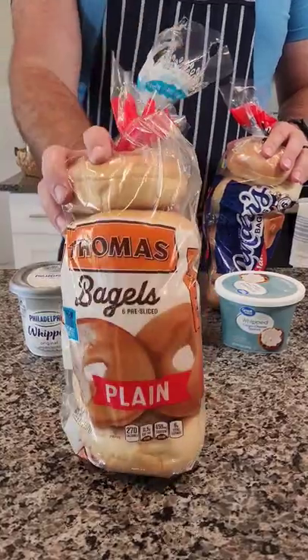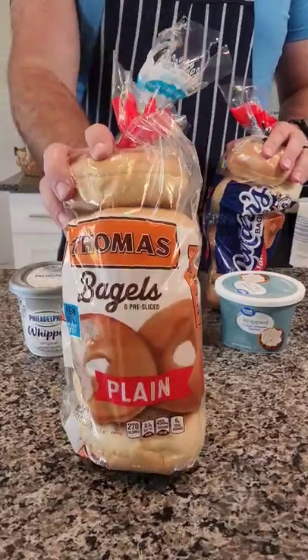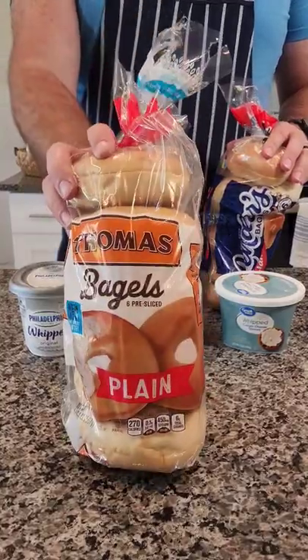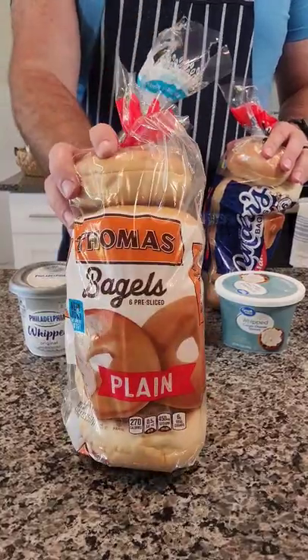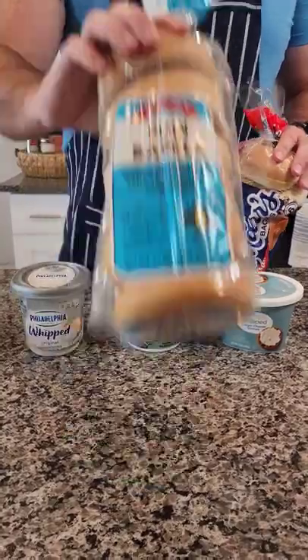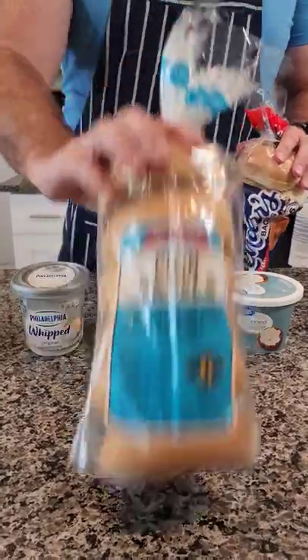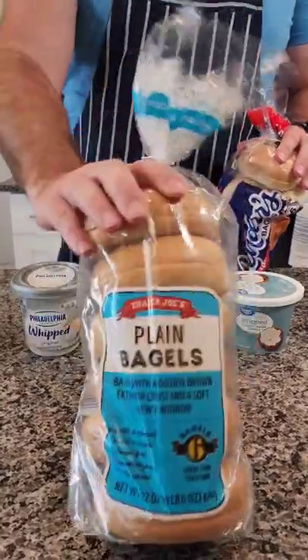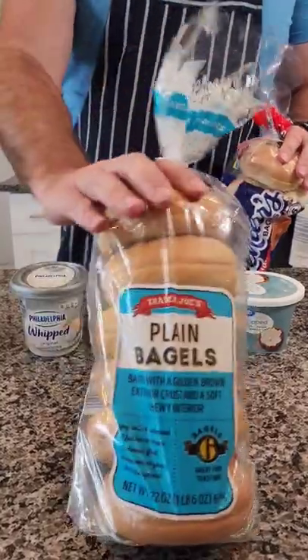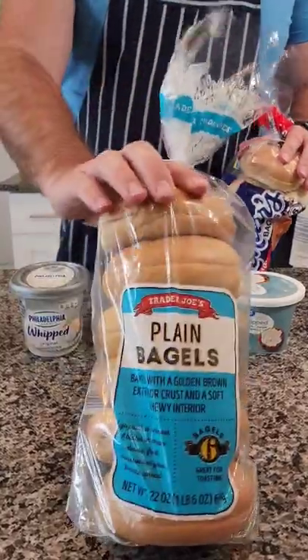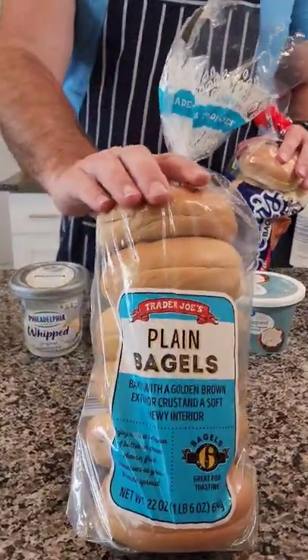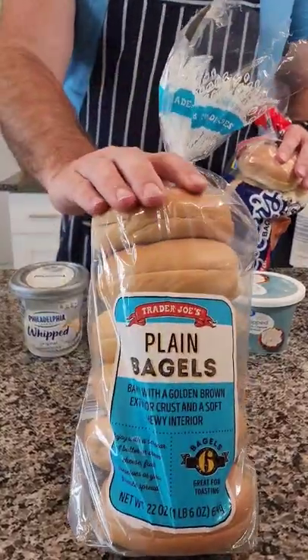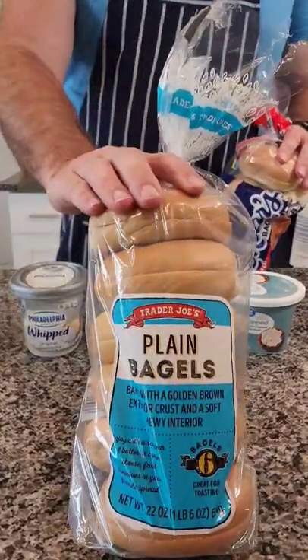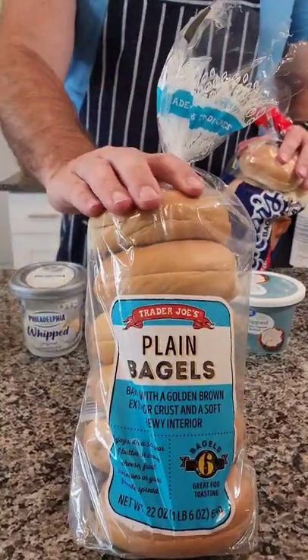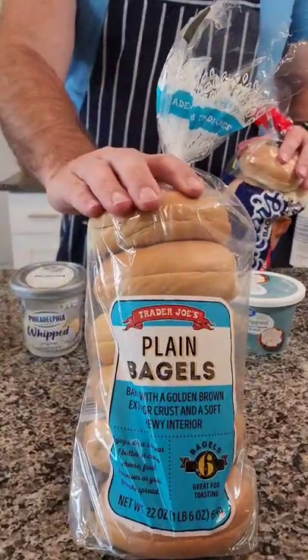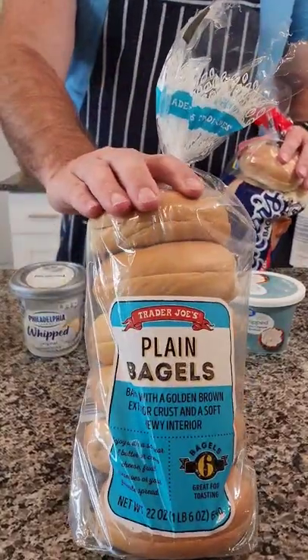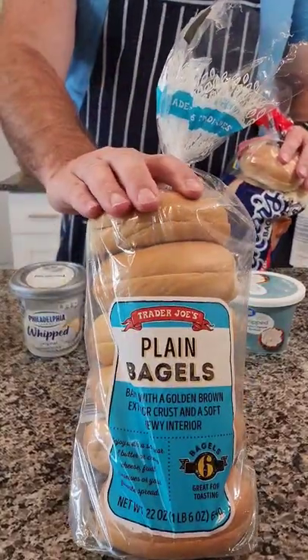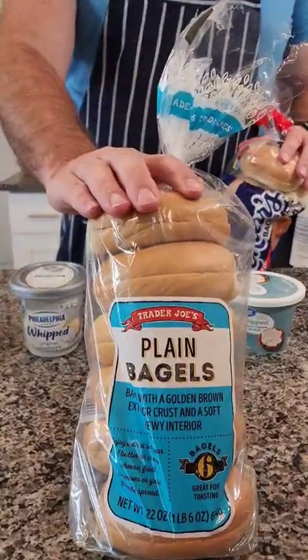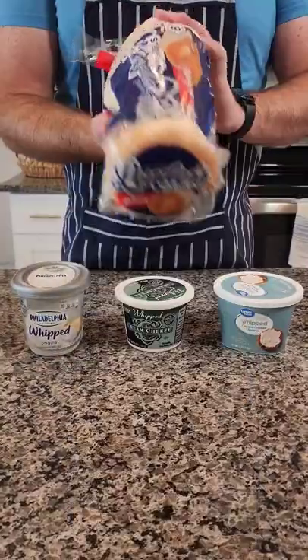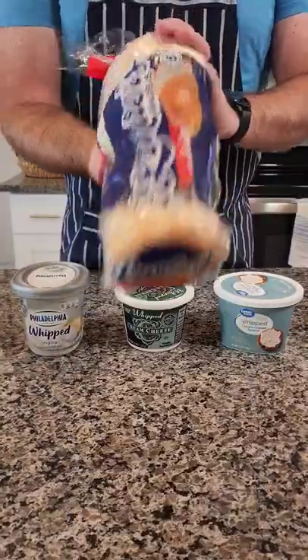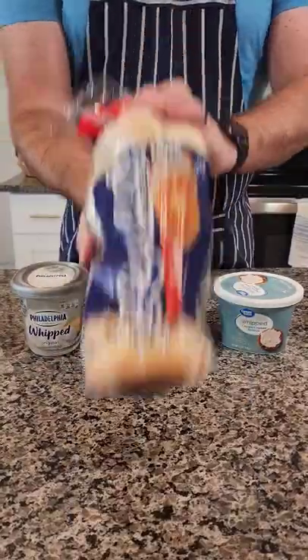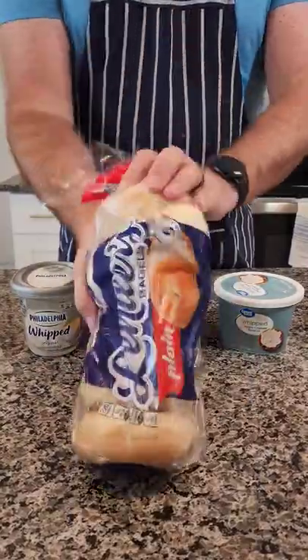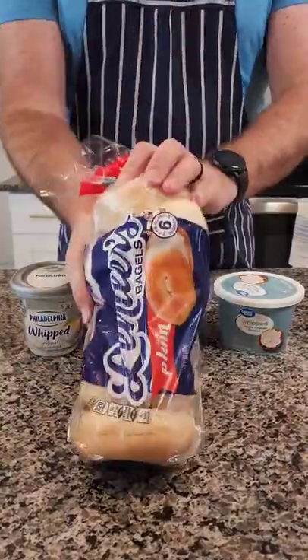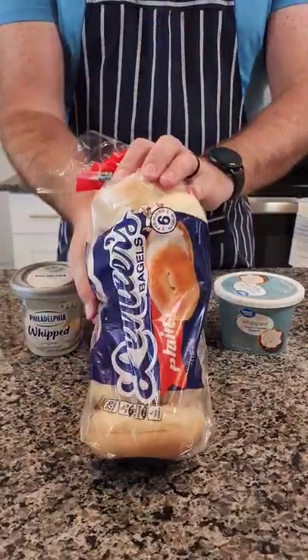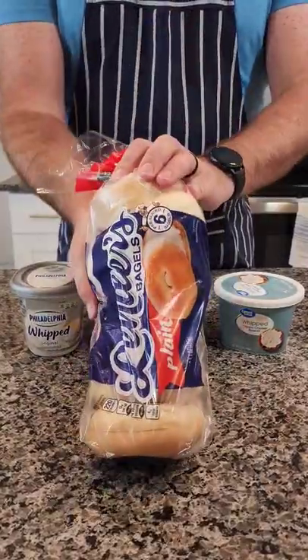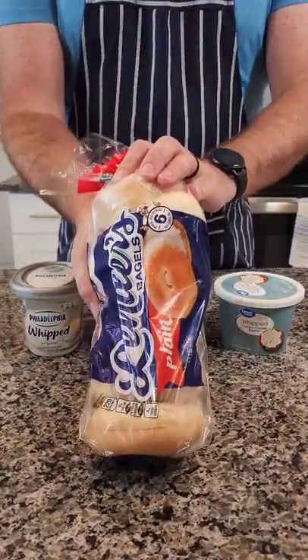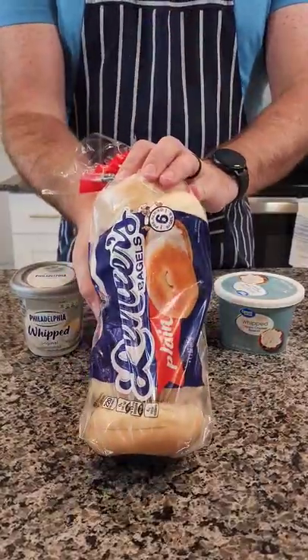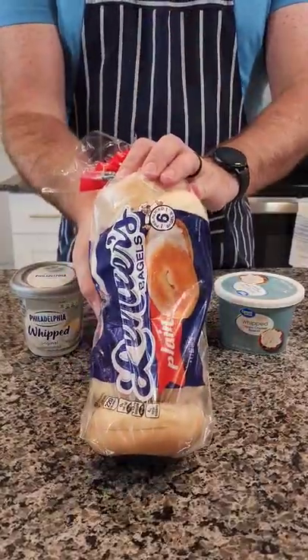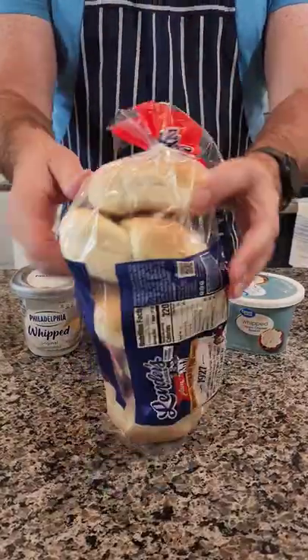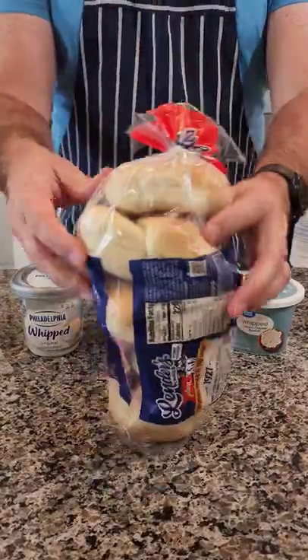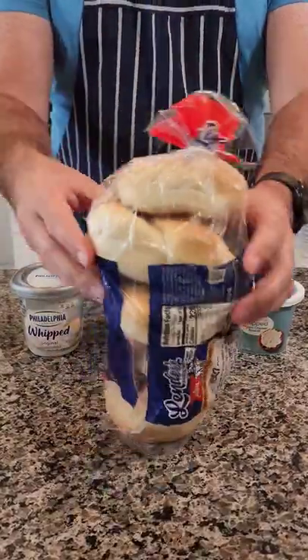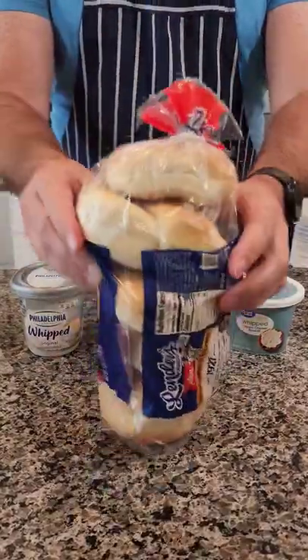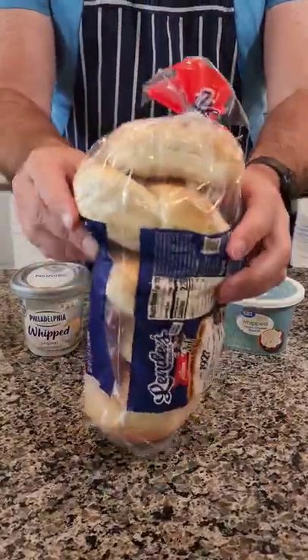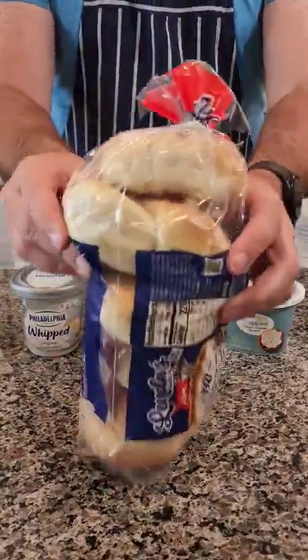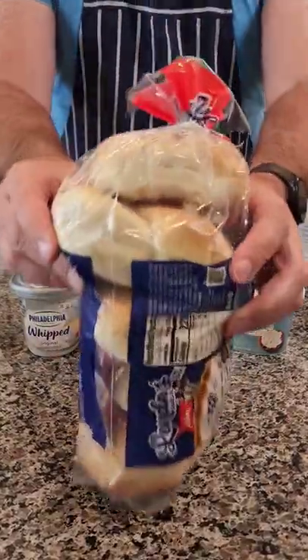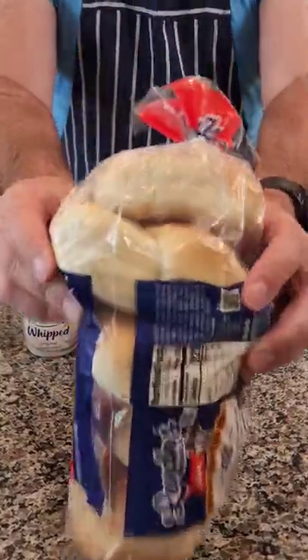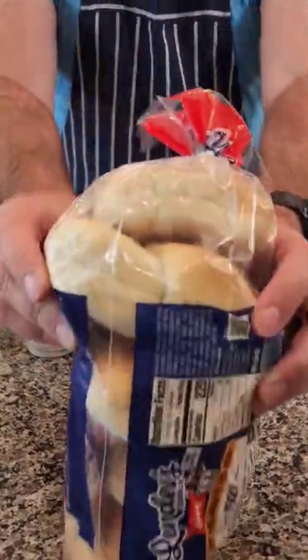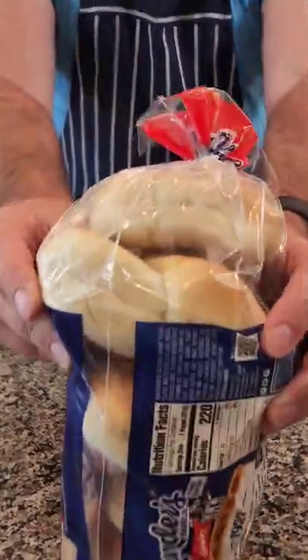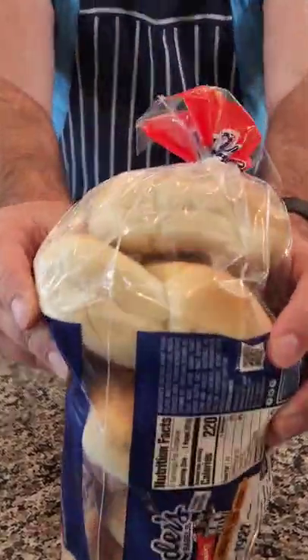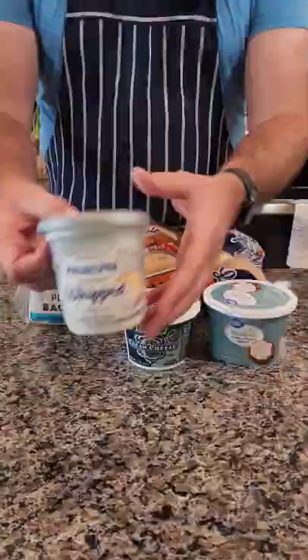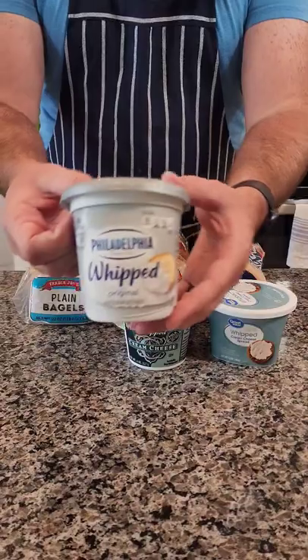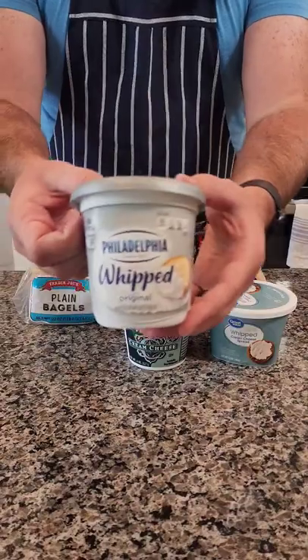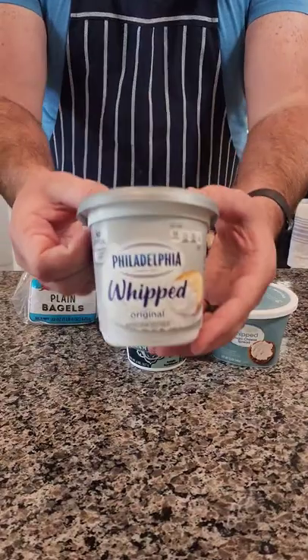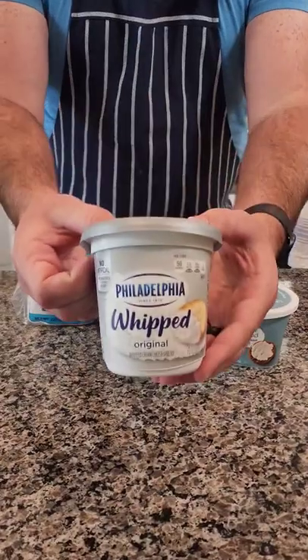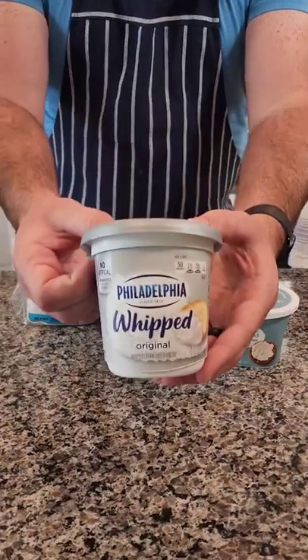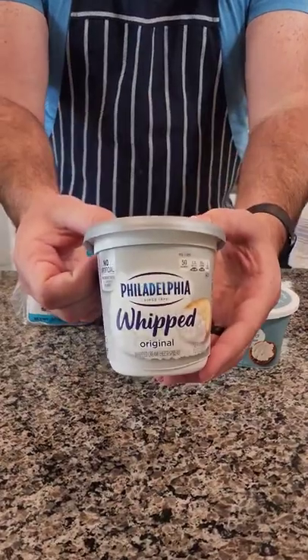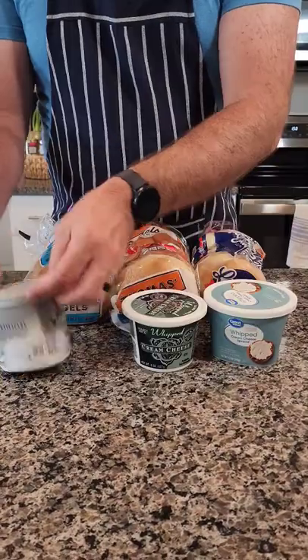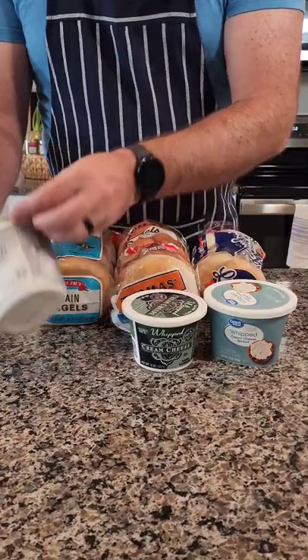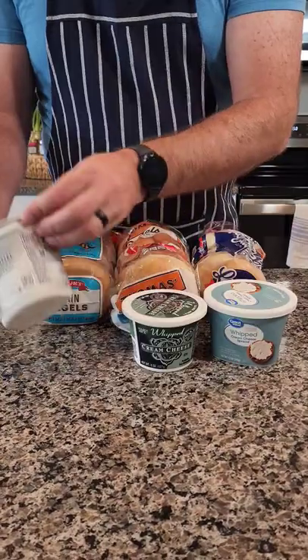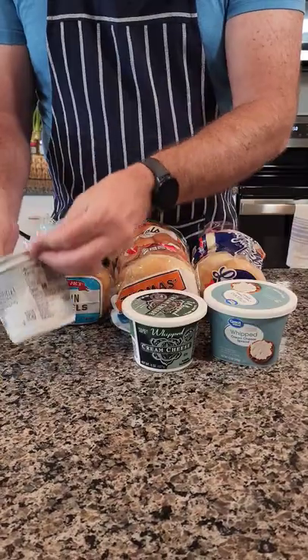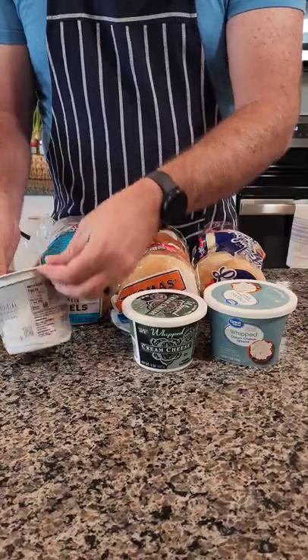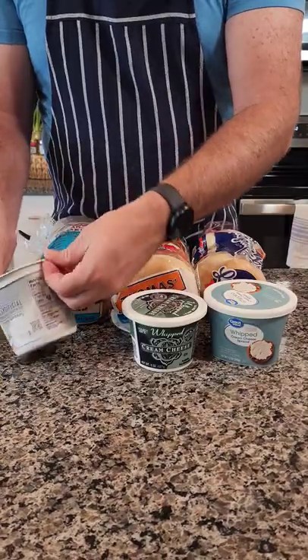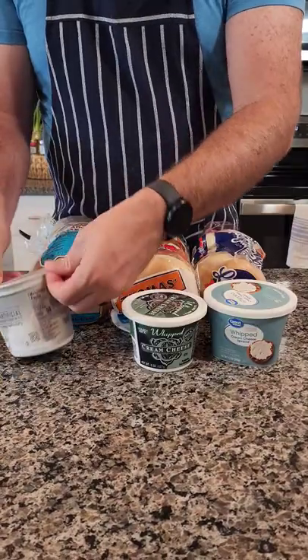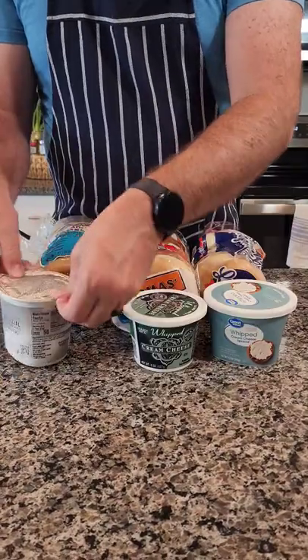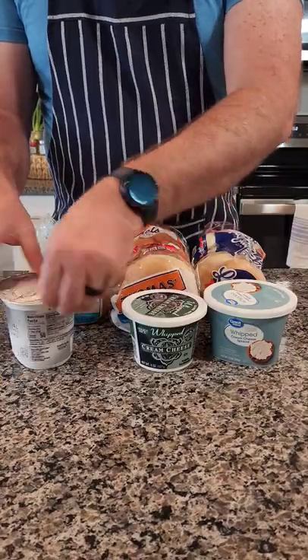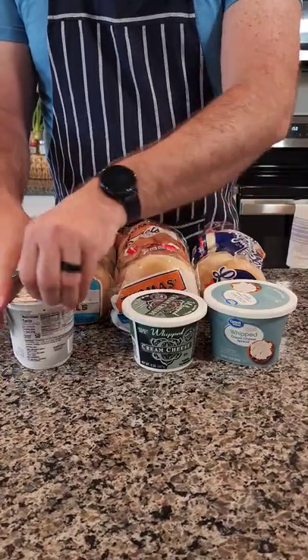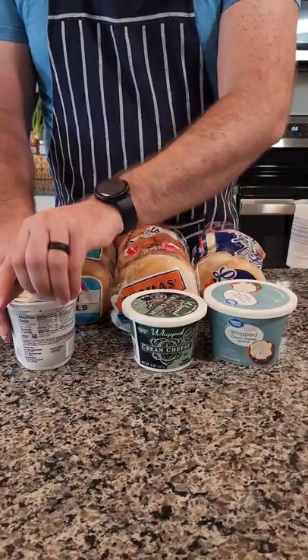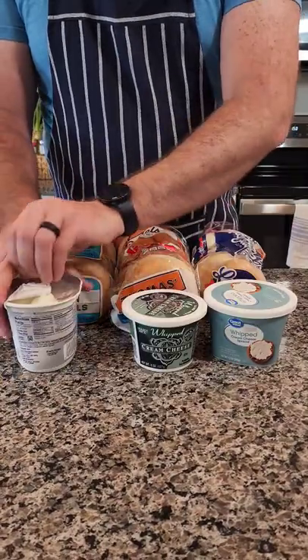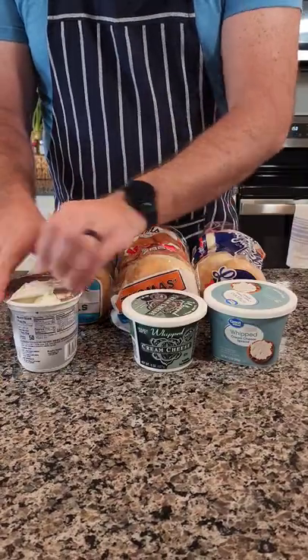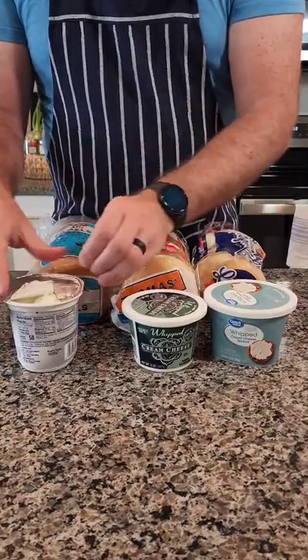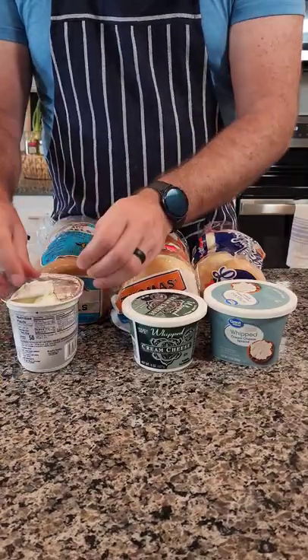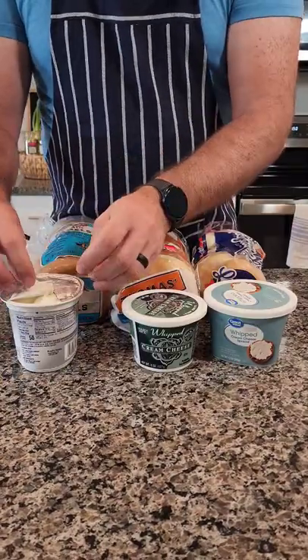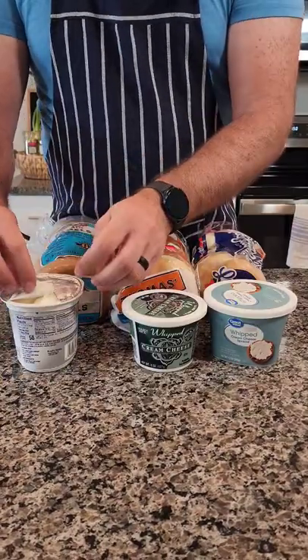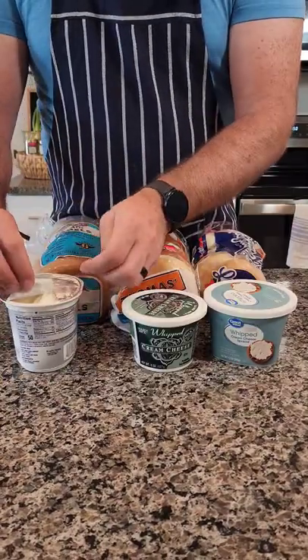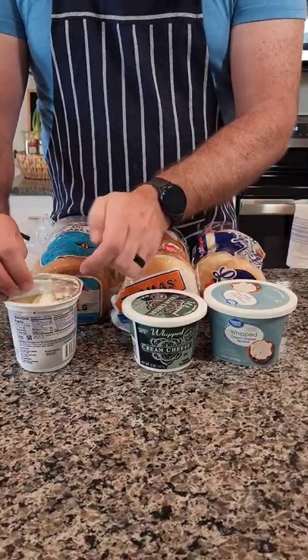Check it out. So we are comparing bagels this time around, and we've got three different brands: we've got Thomas, we've got Trader Joe's, and this last one is a refrigerator one that we found at the grocery store.